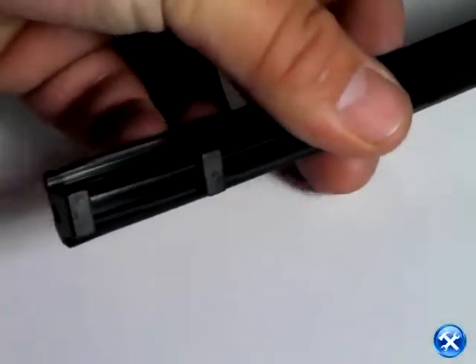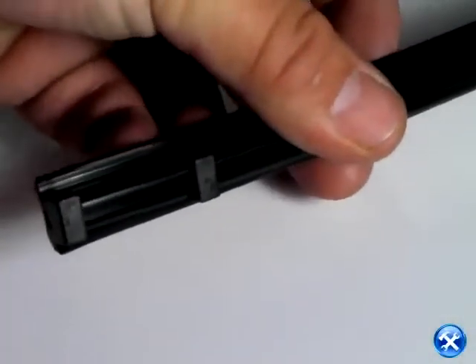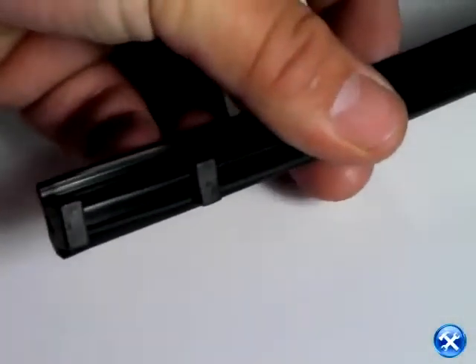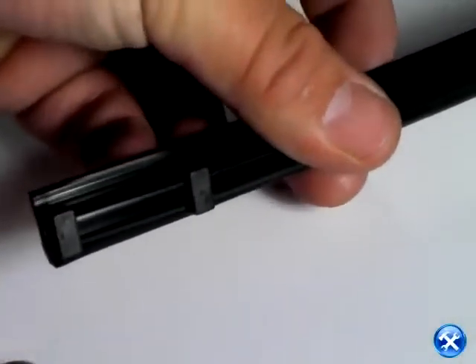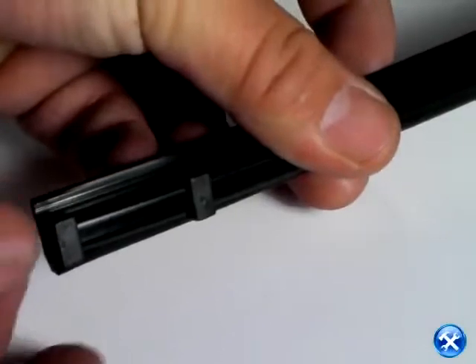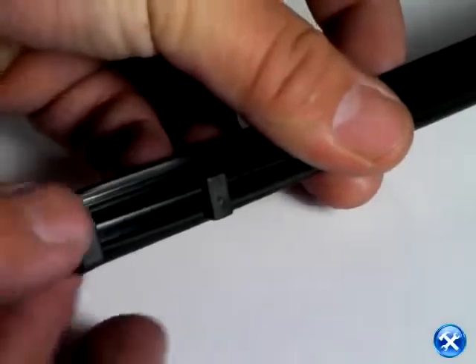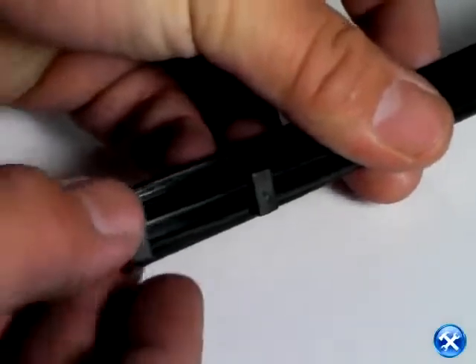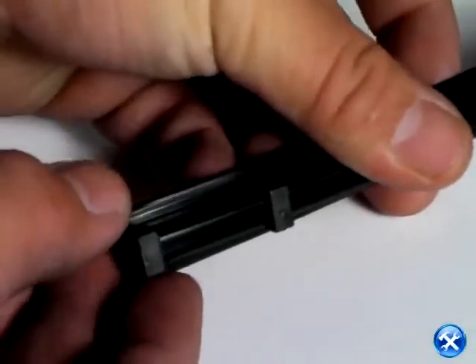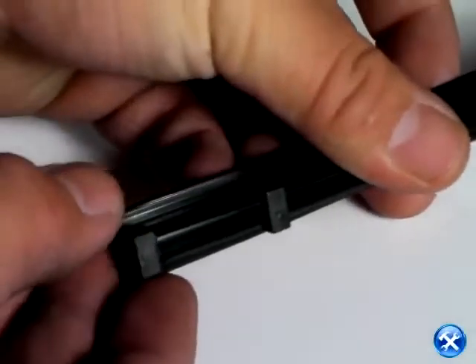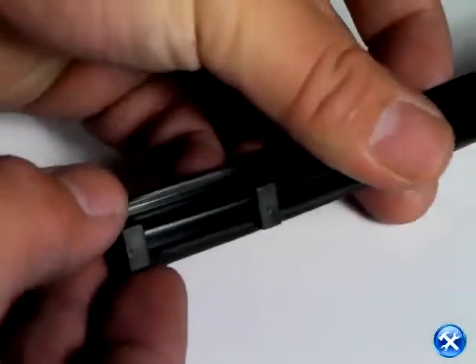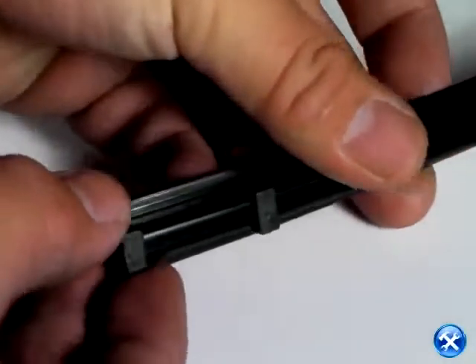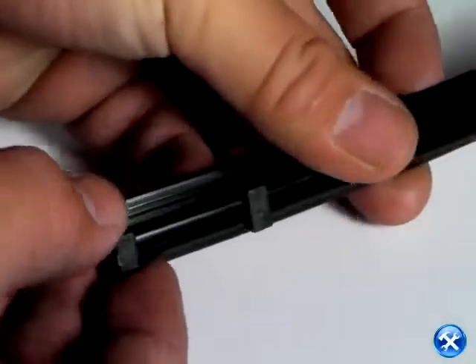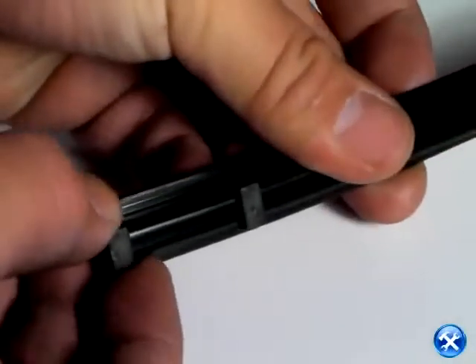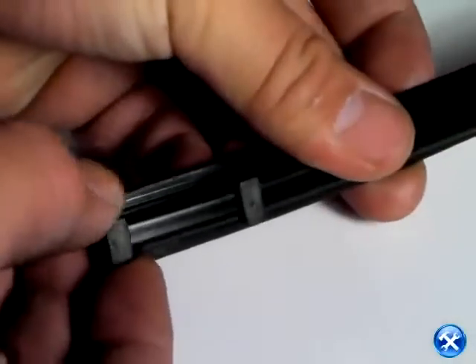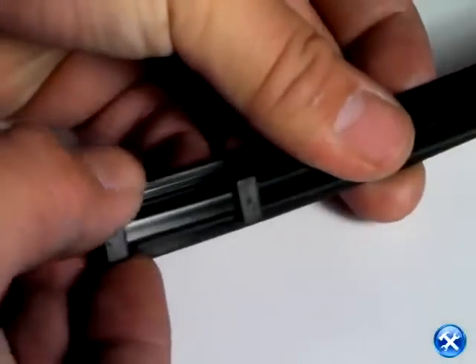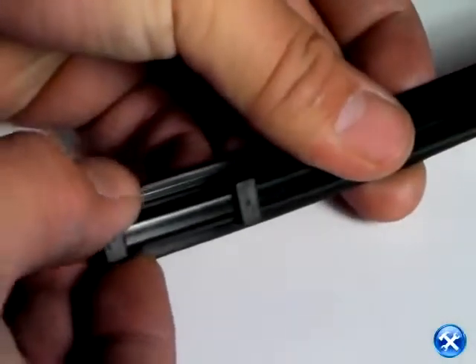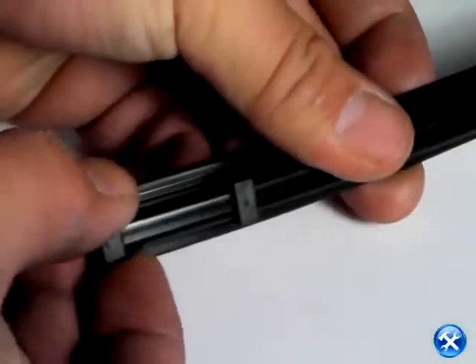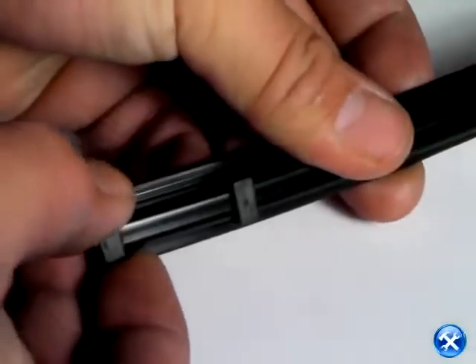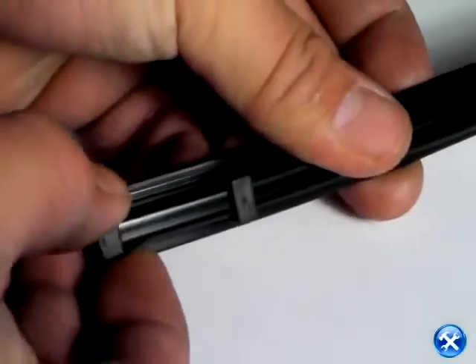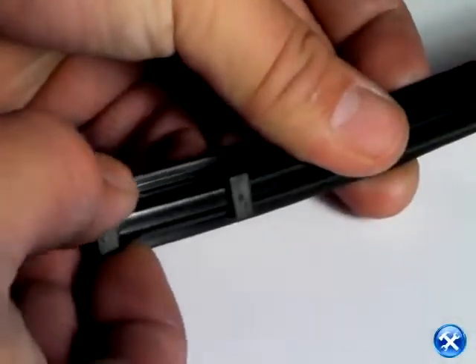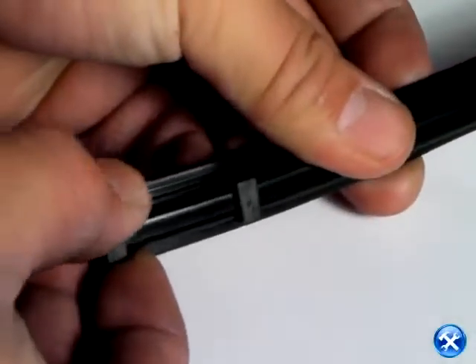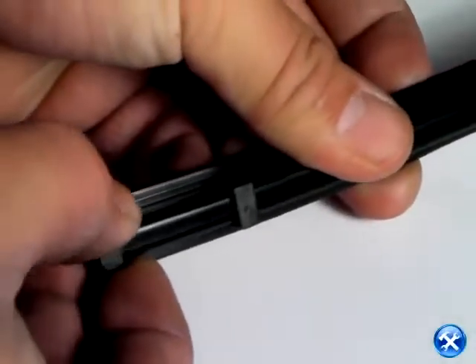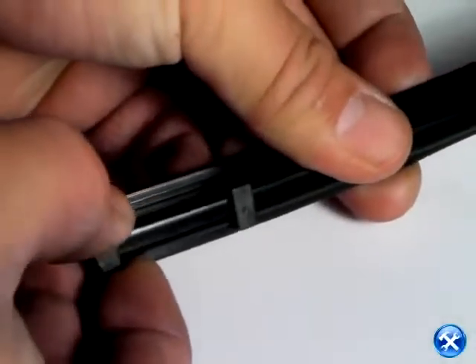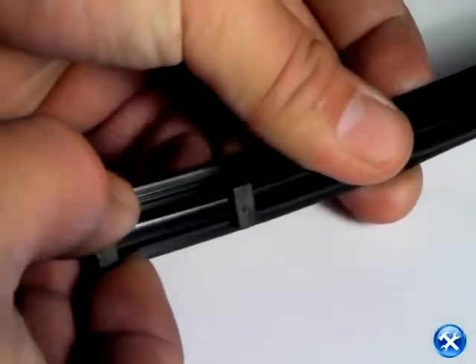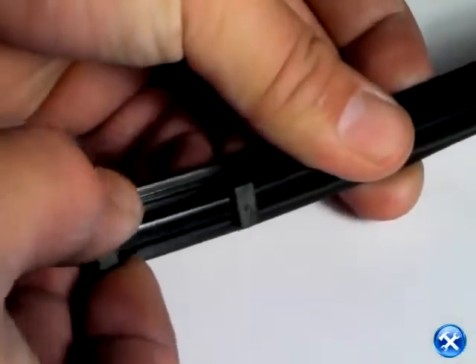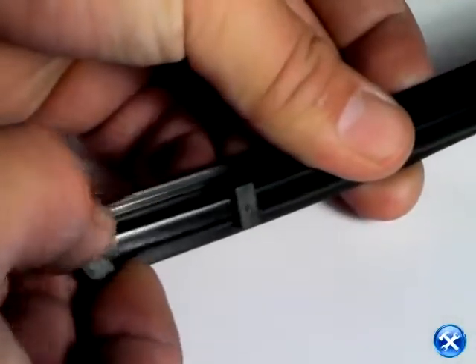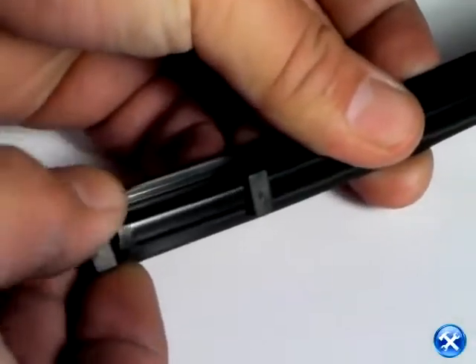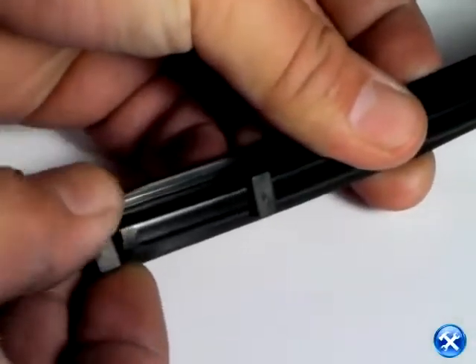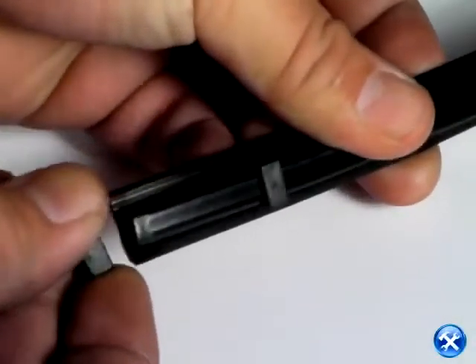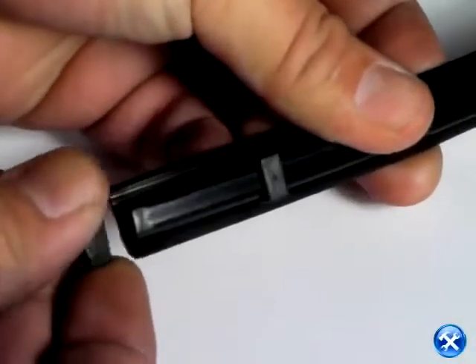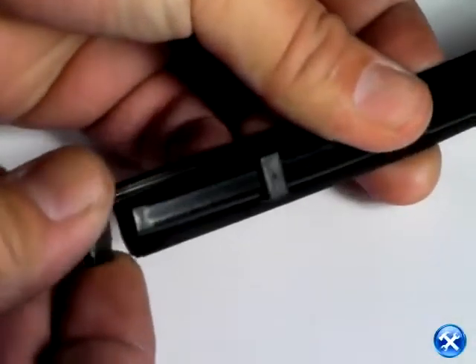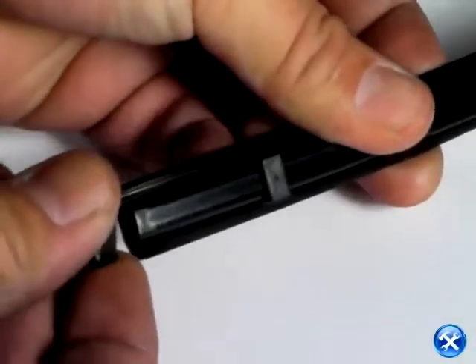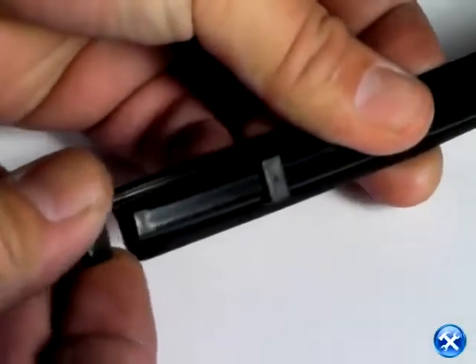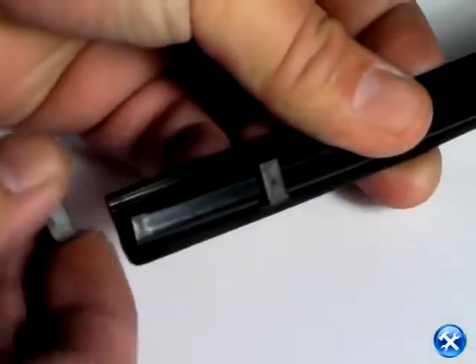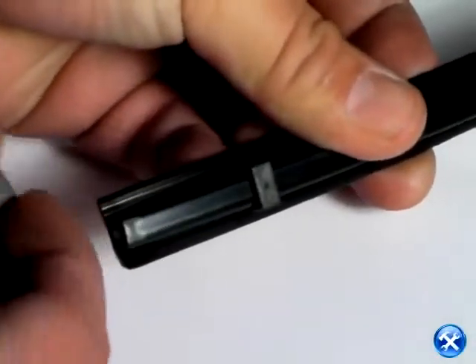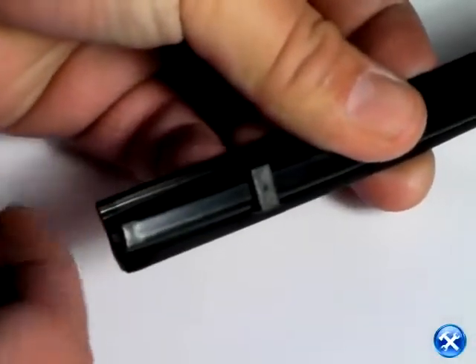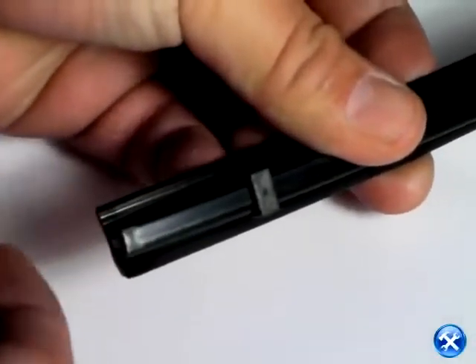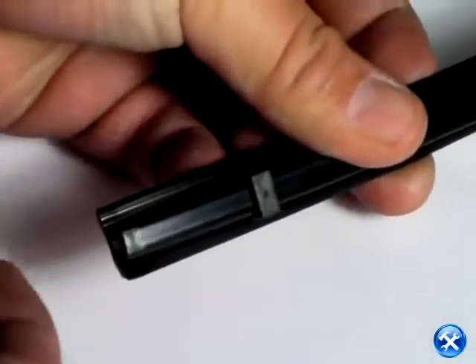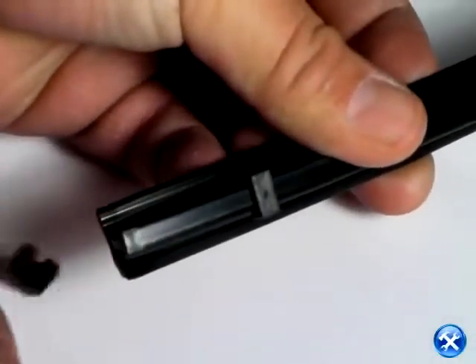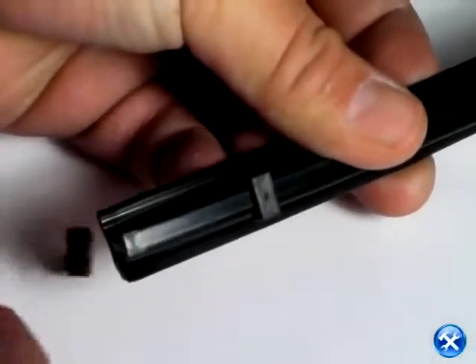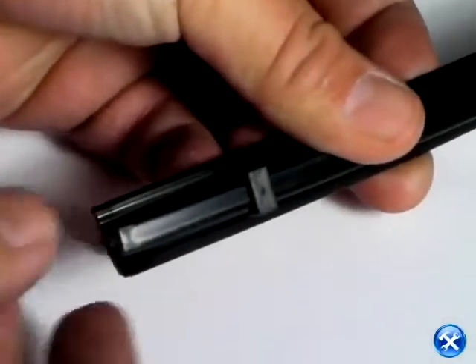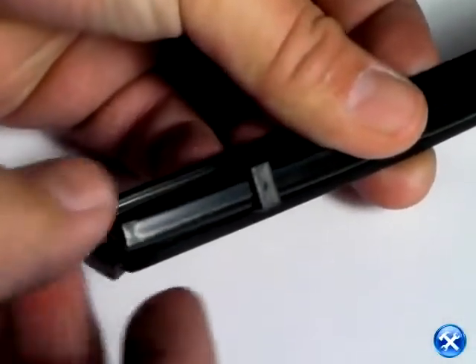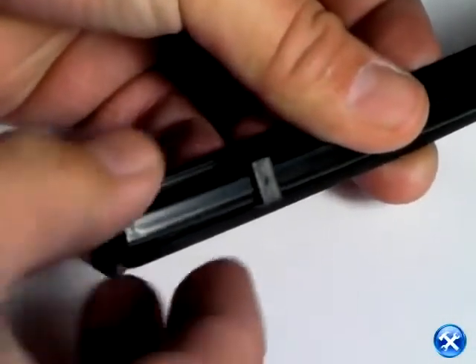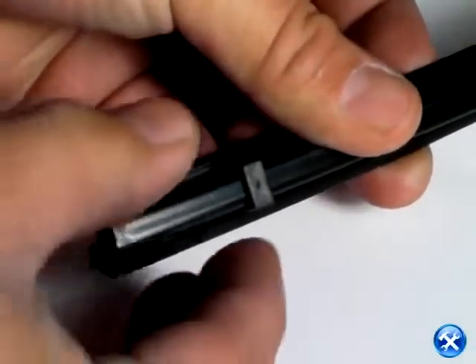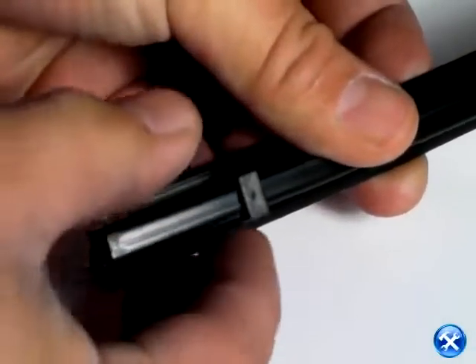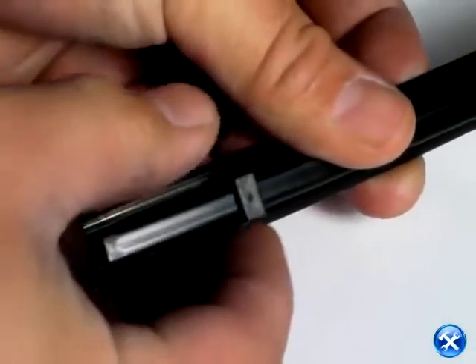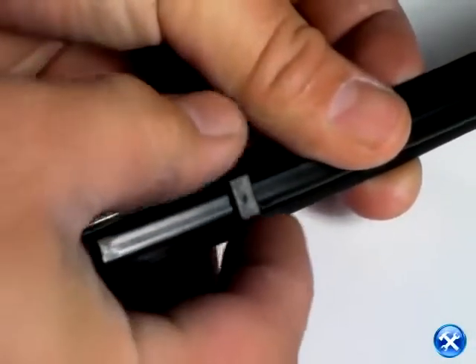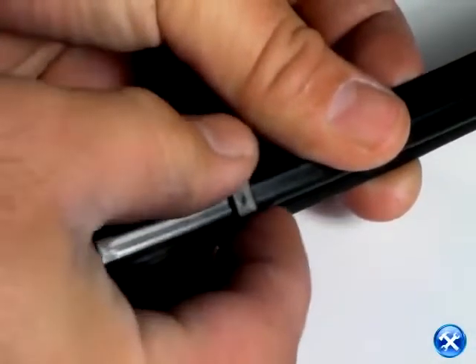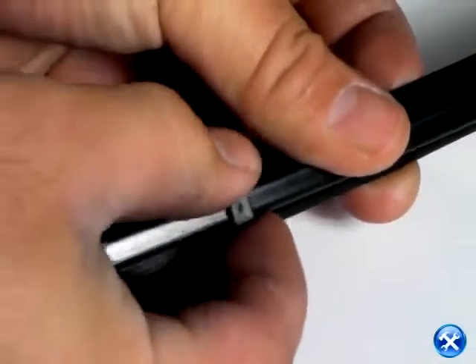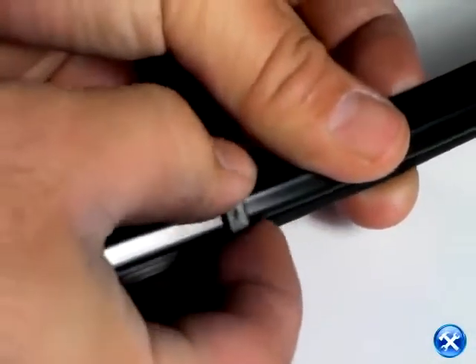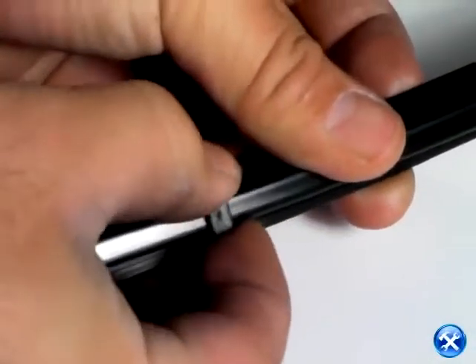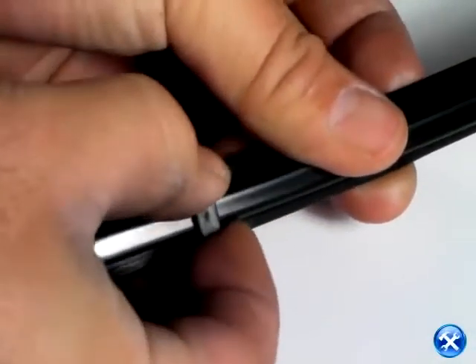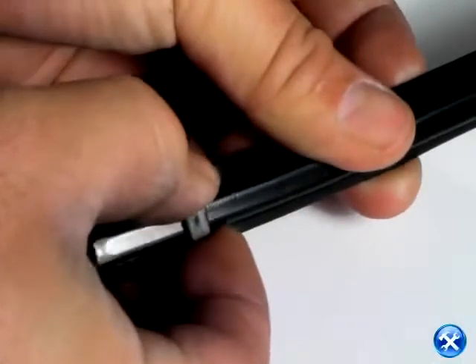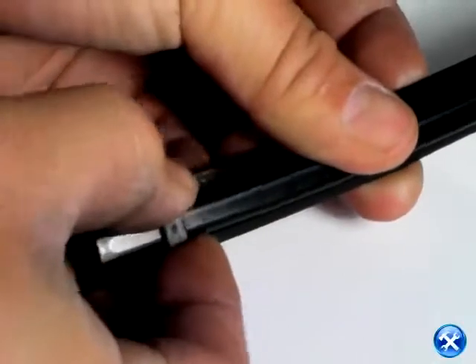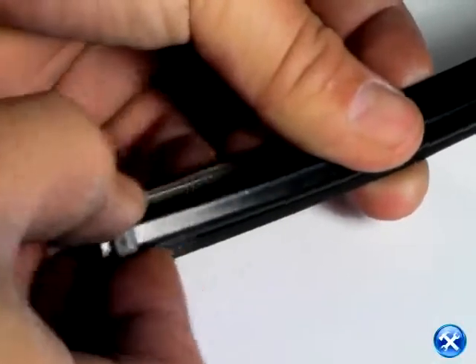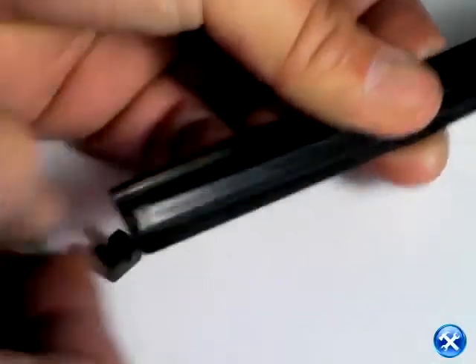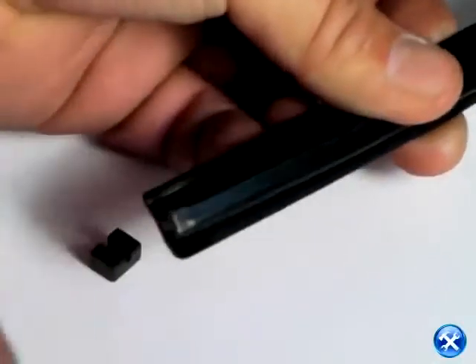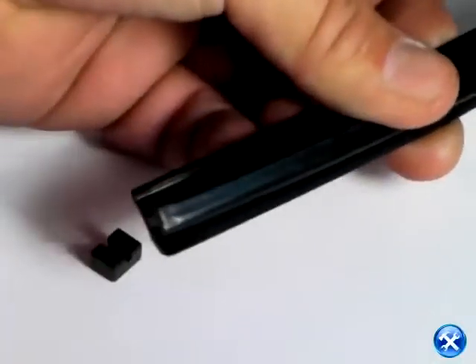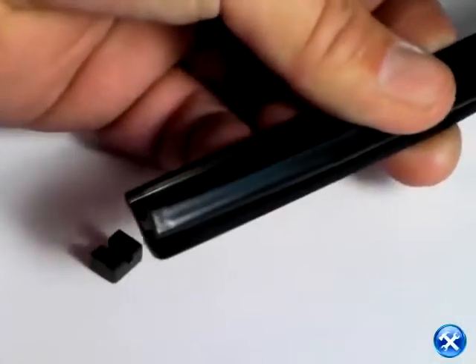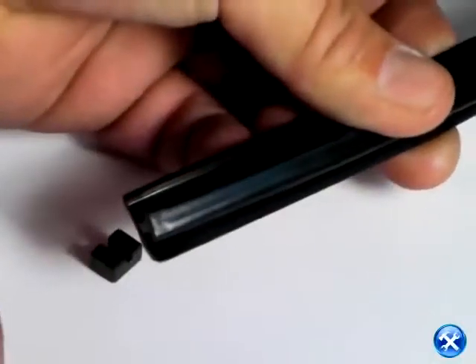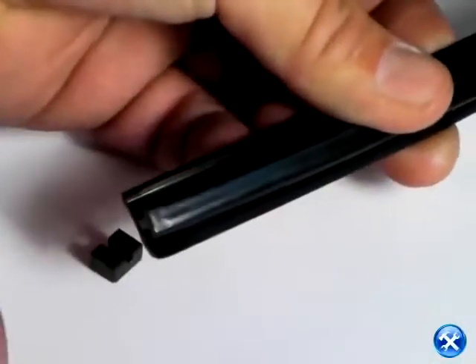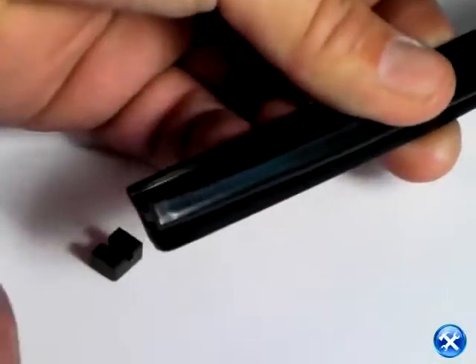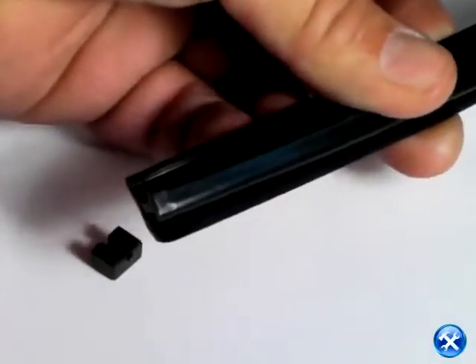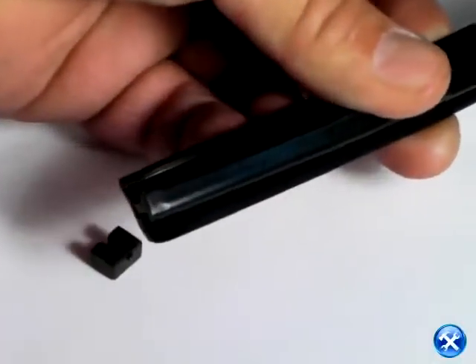We can now bring a rail over and show that the end caps have to be removed. After that's removed, take out the stoppers.